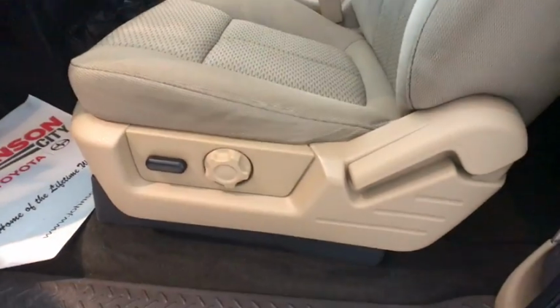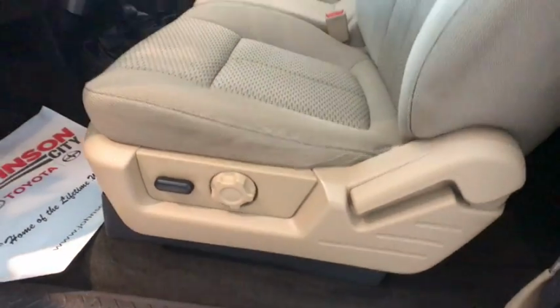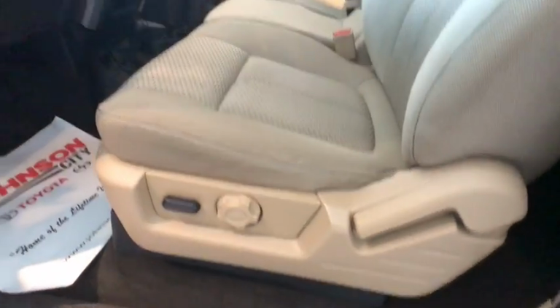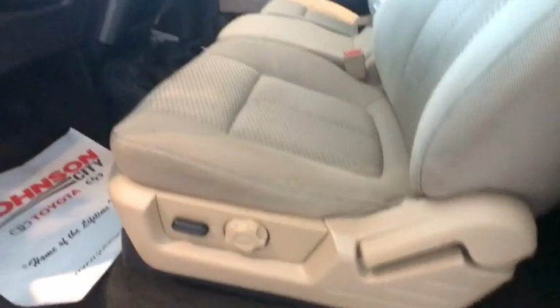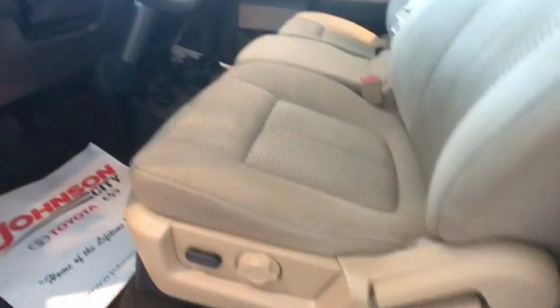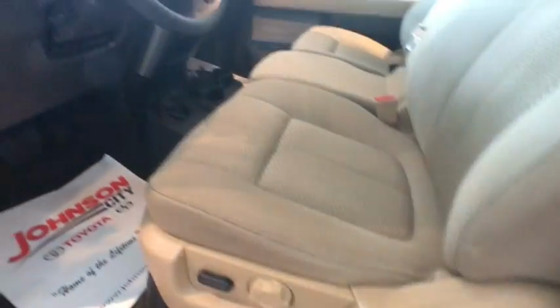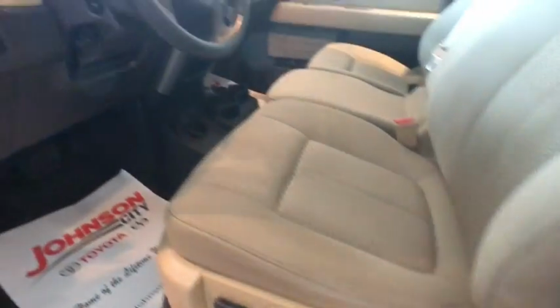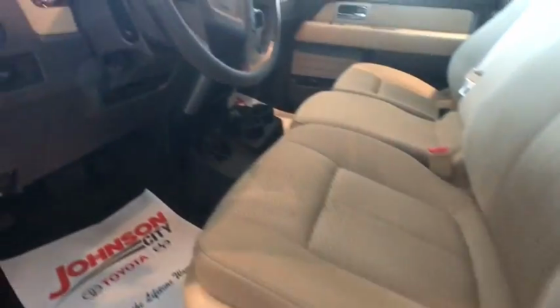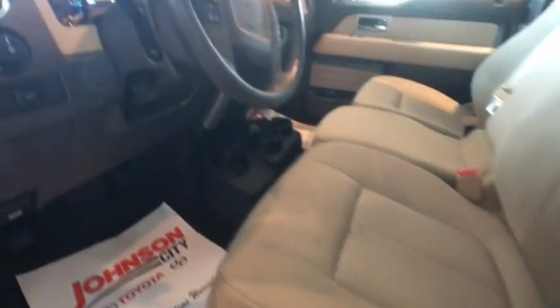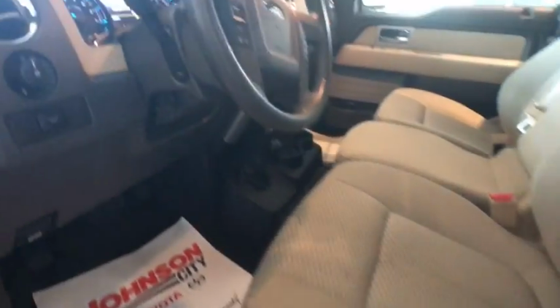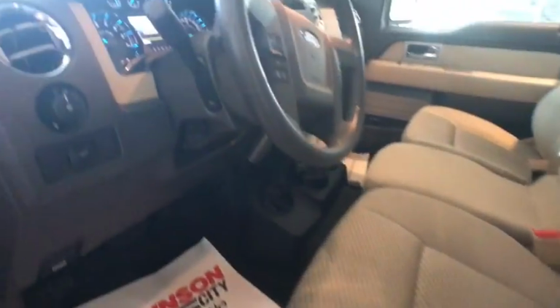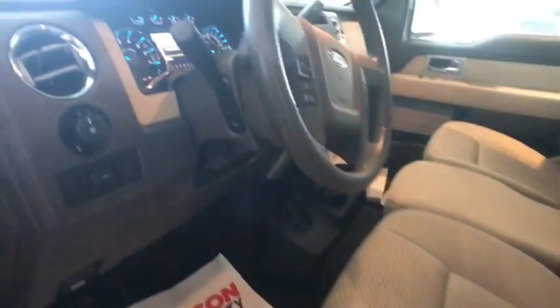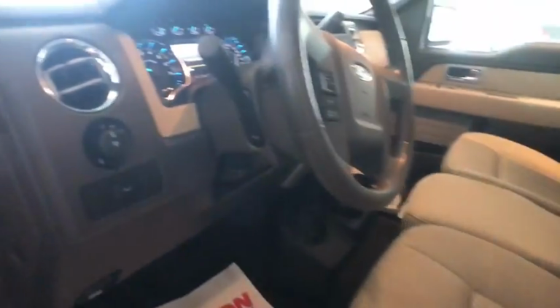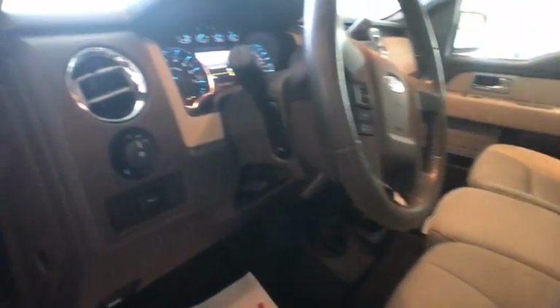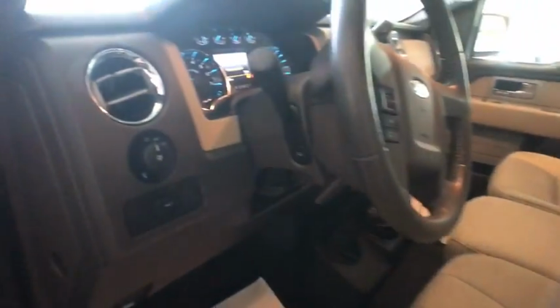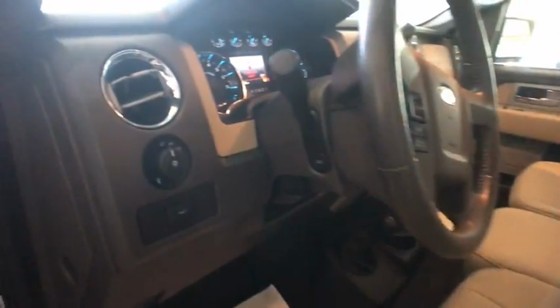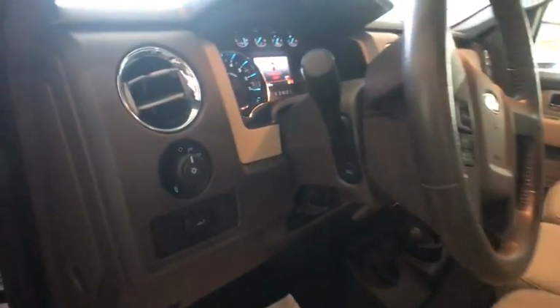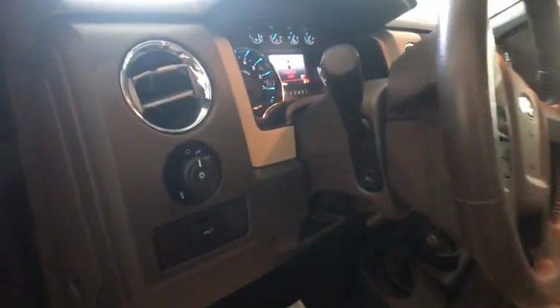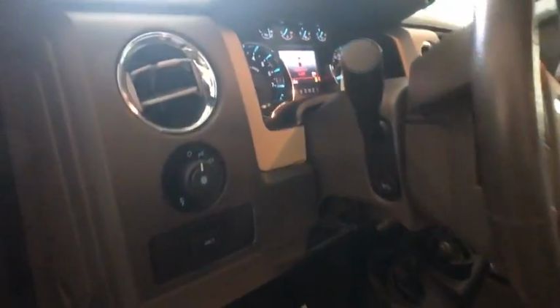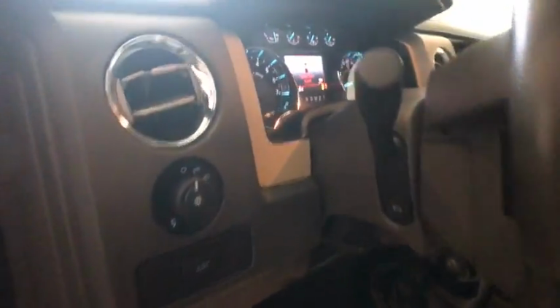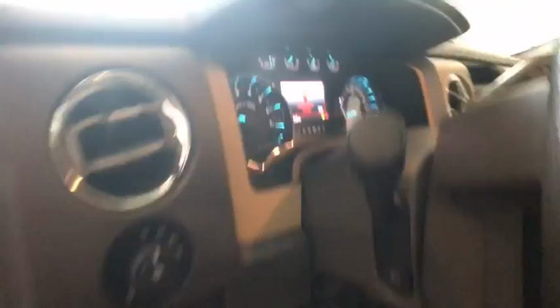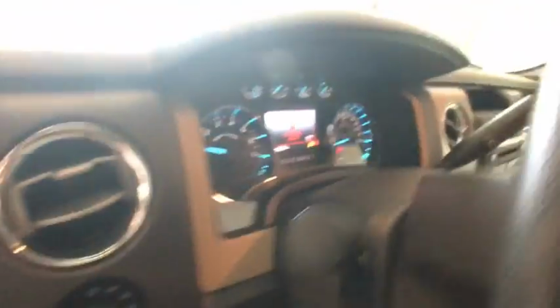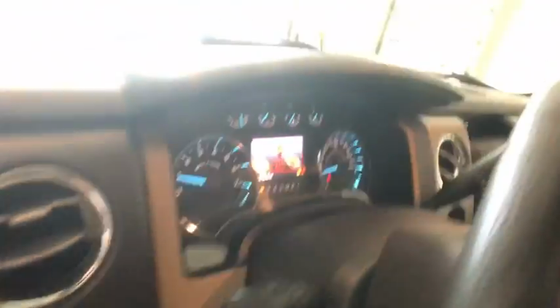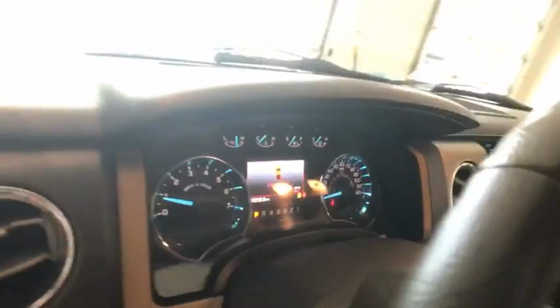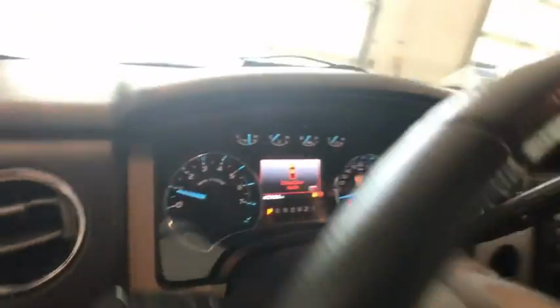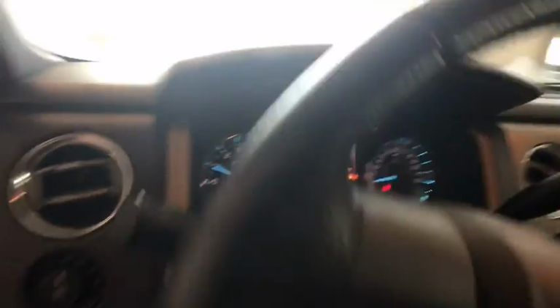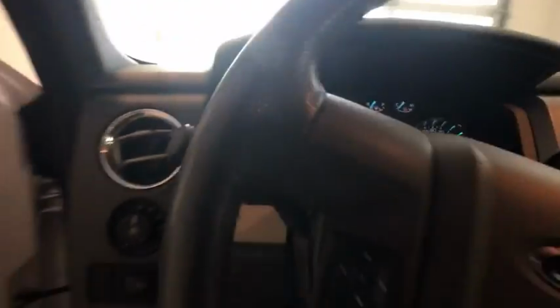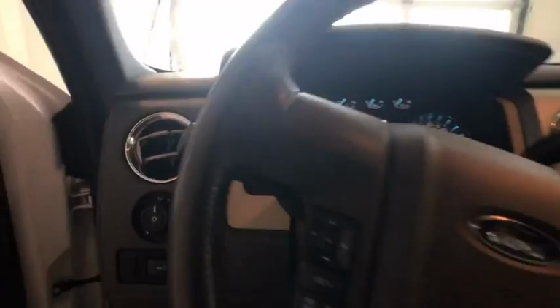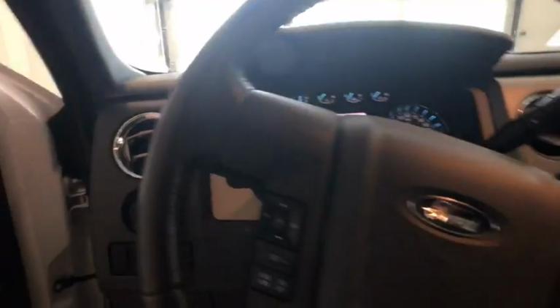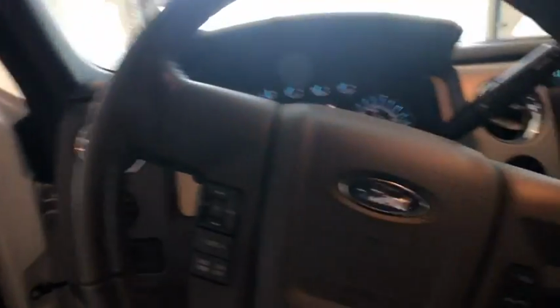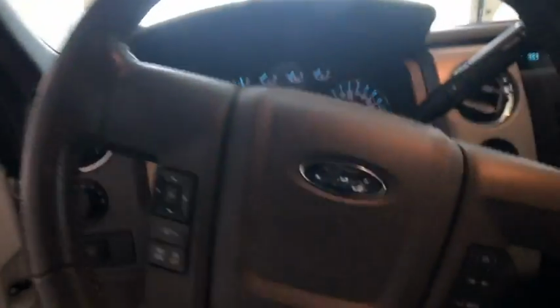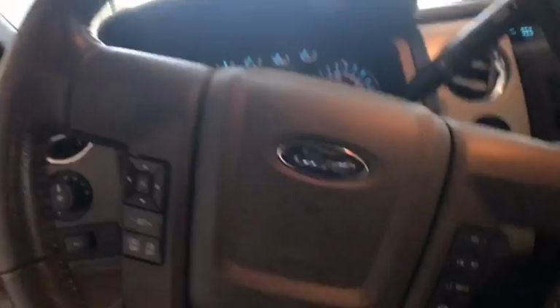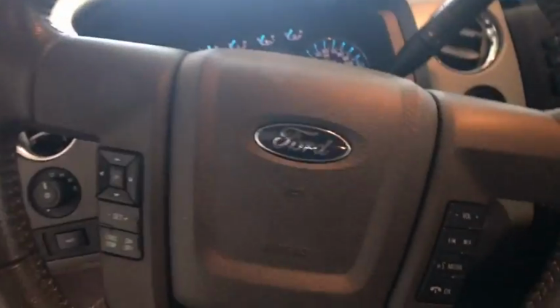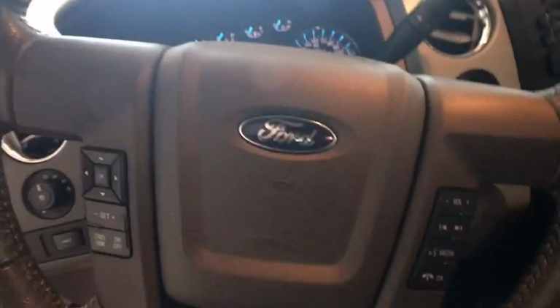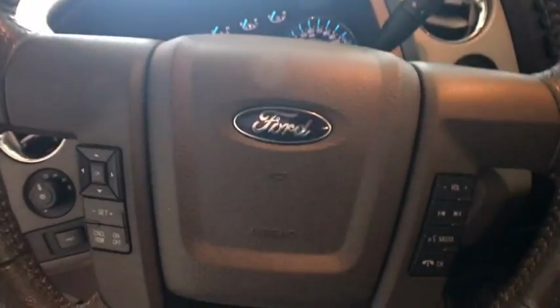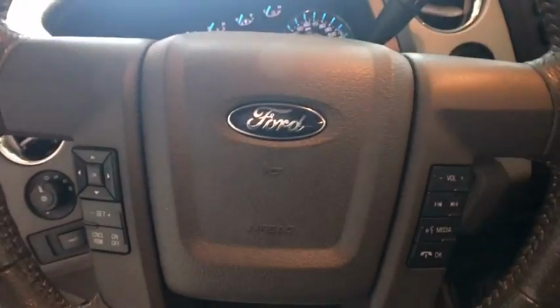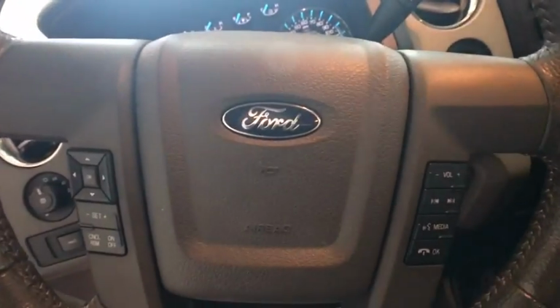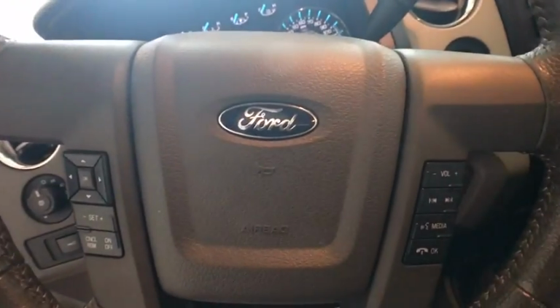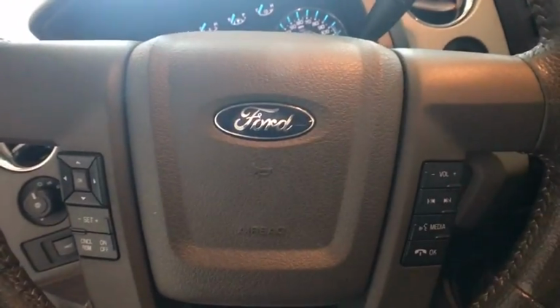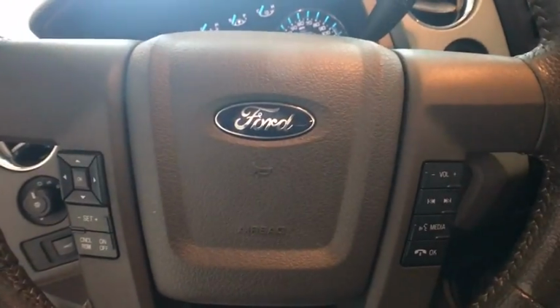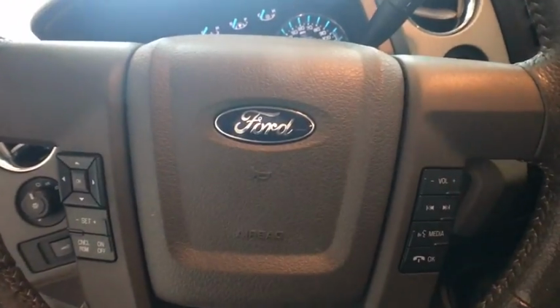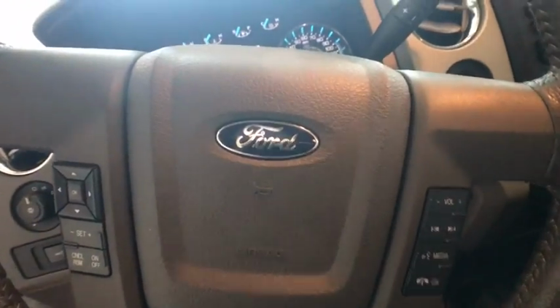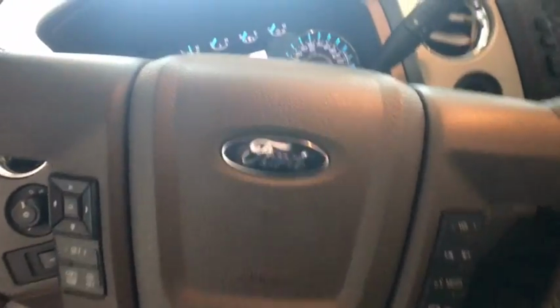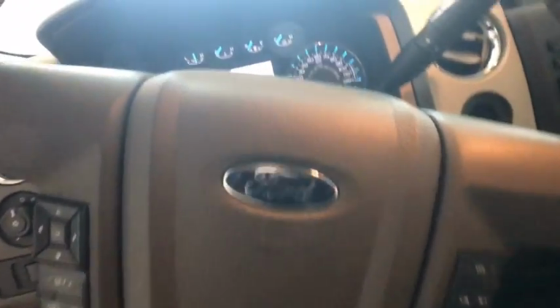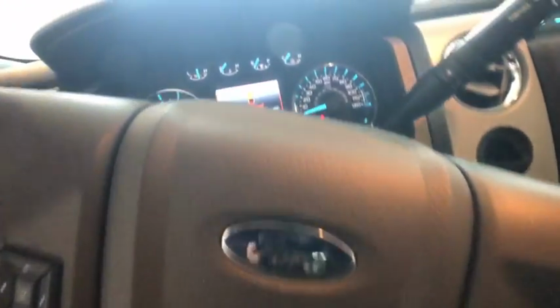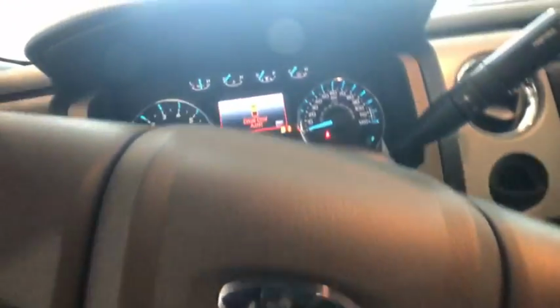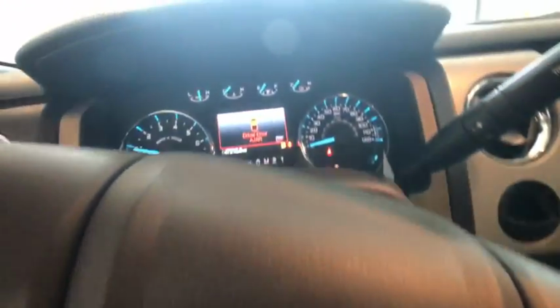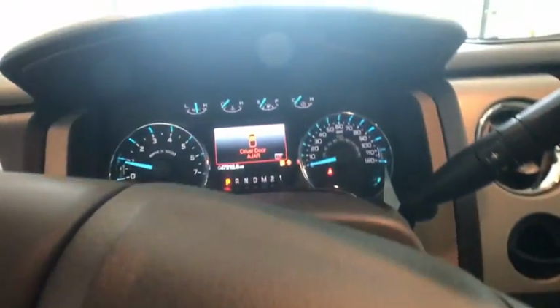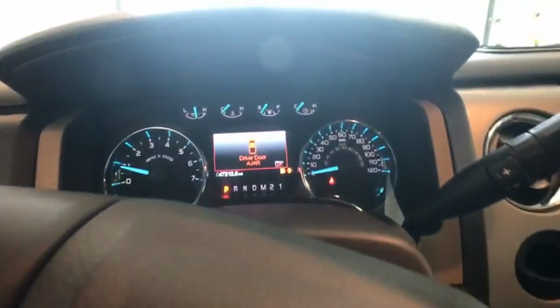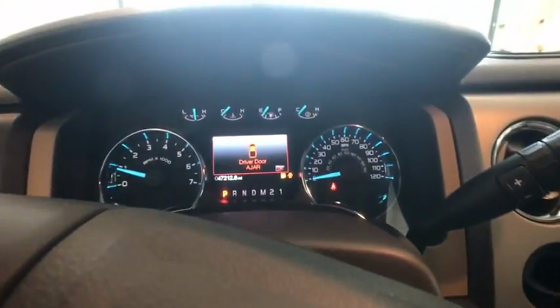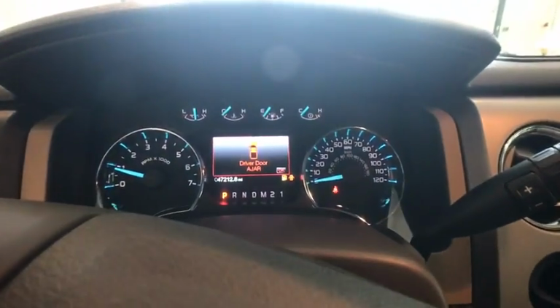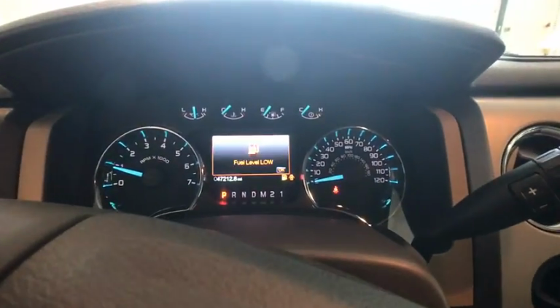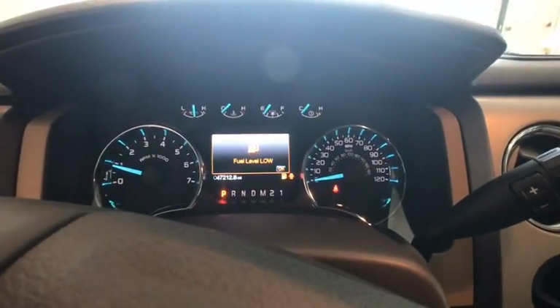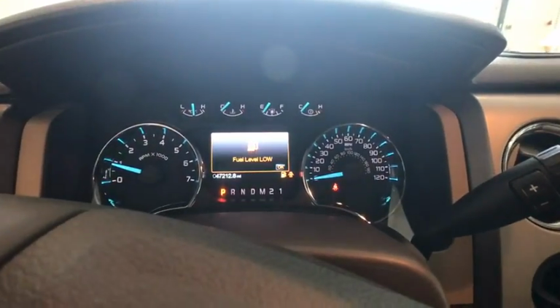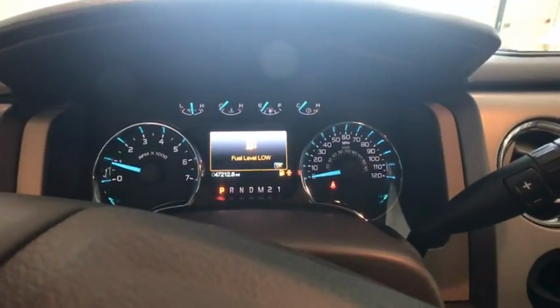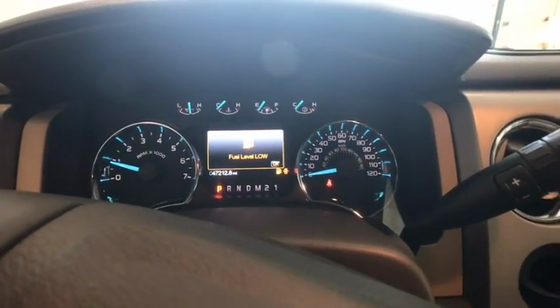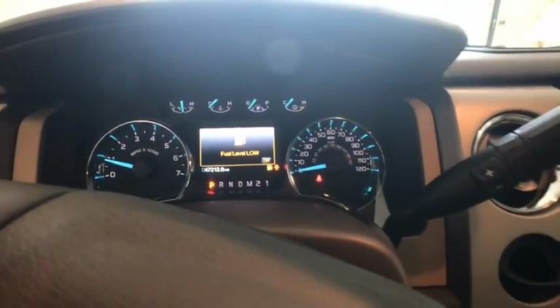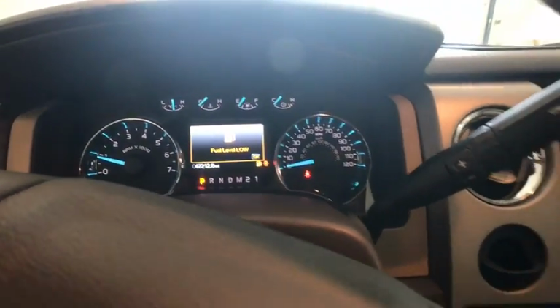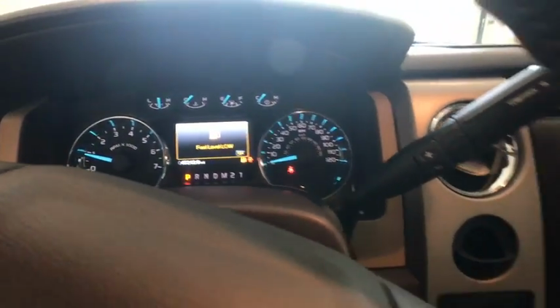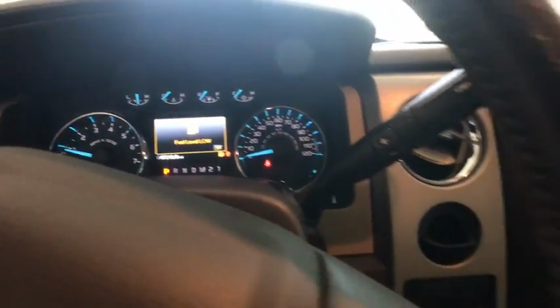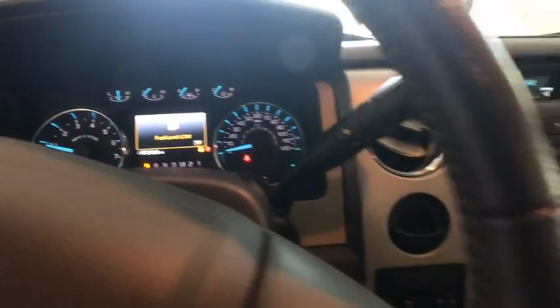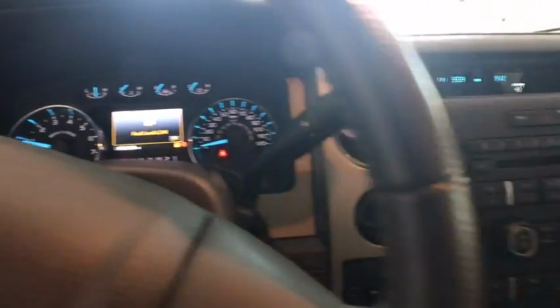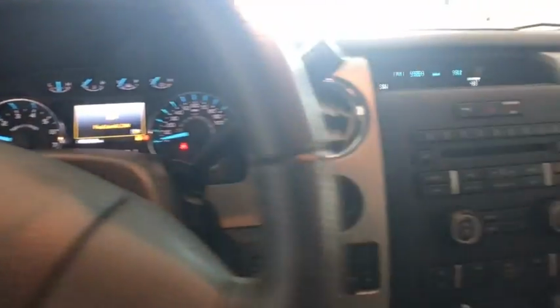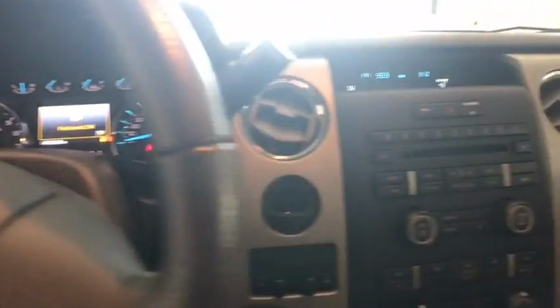Power windows, security system, compass, power locks, remote keyless entry. Come see the car for yourself.